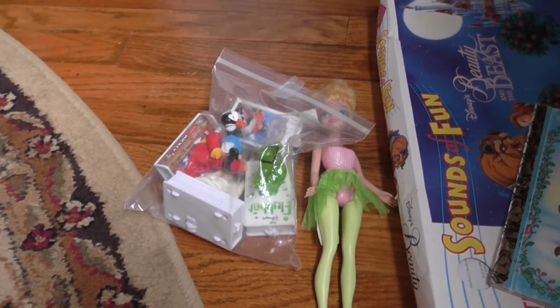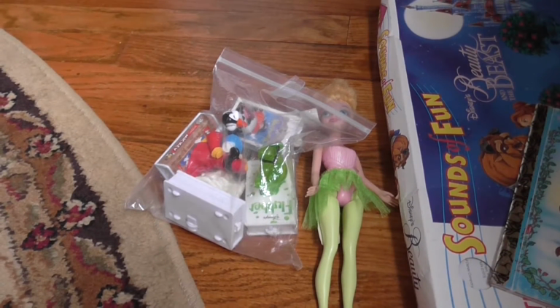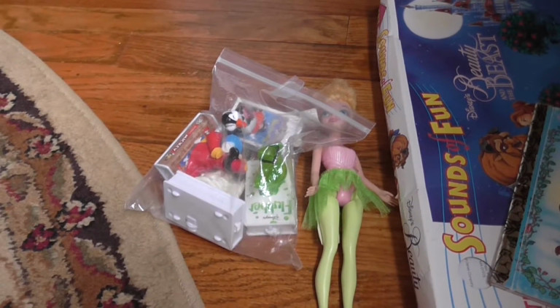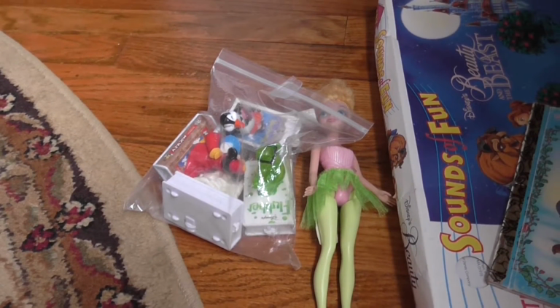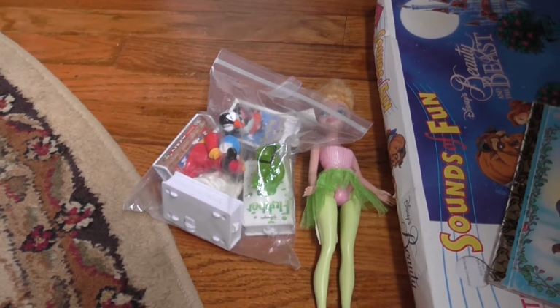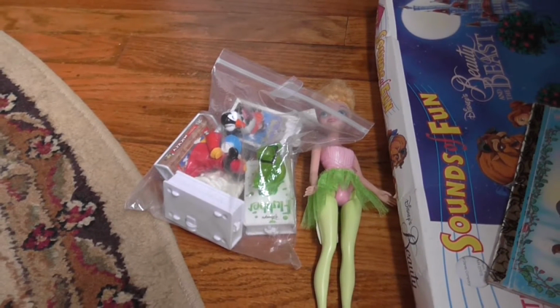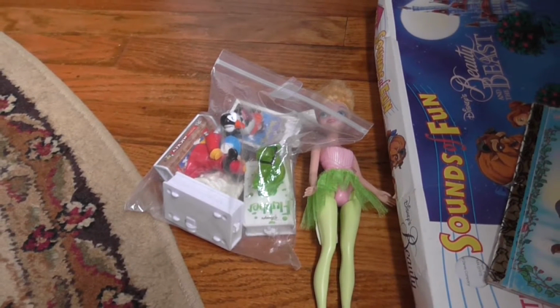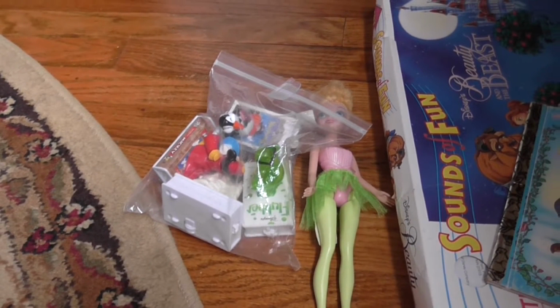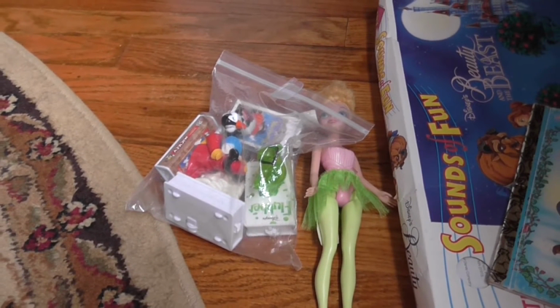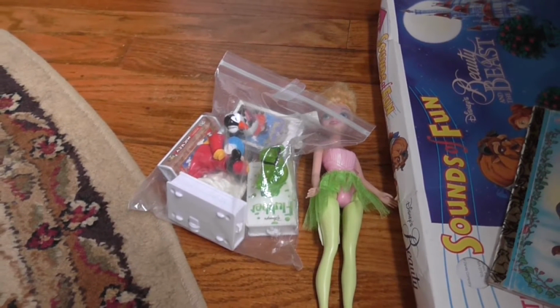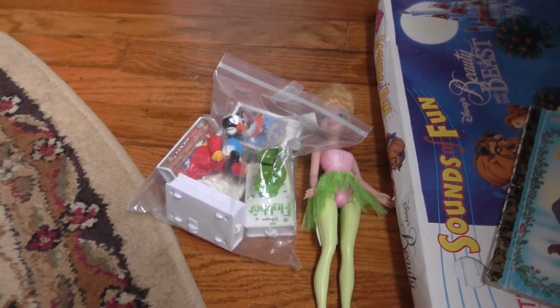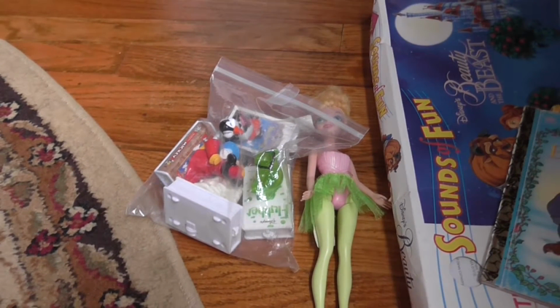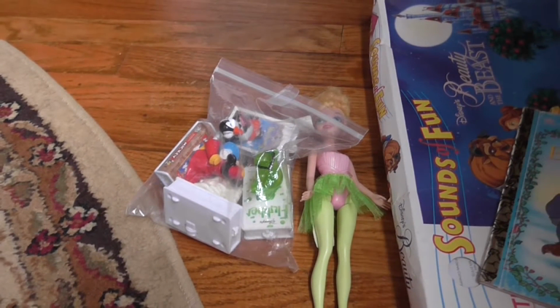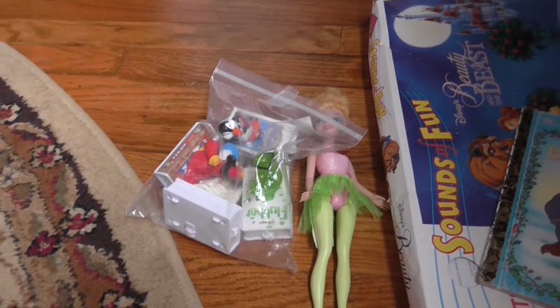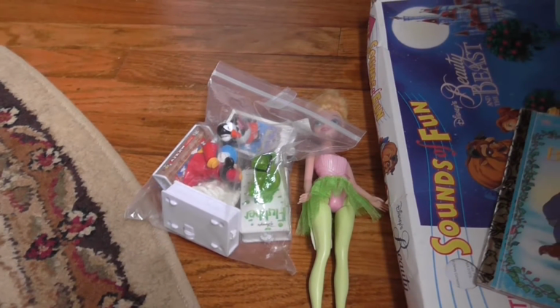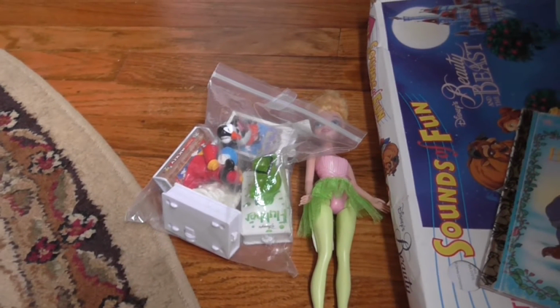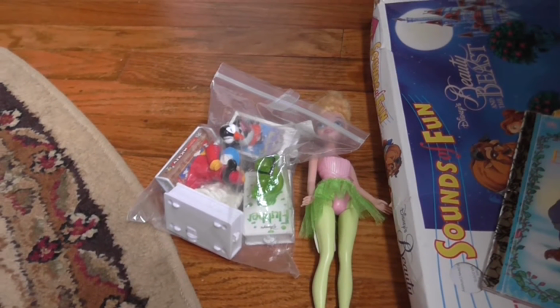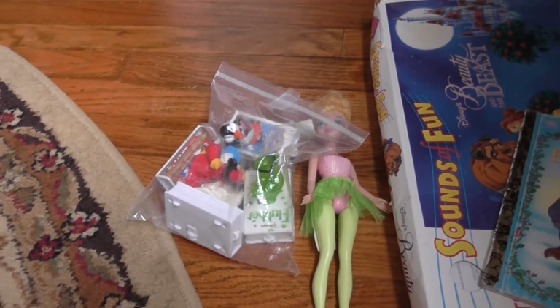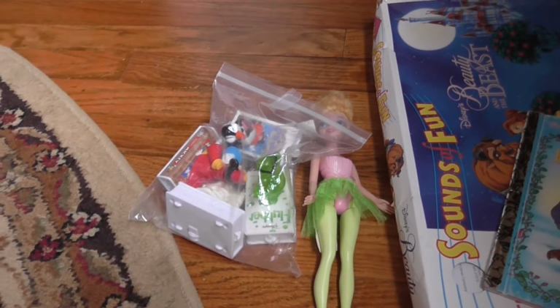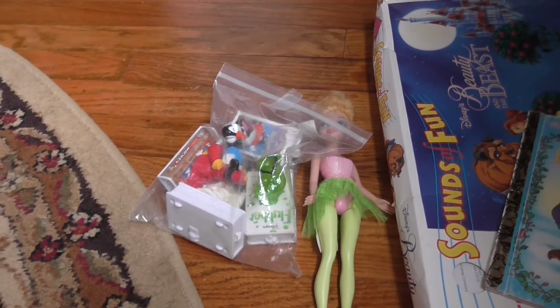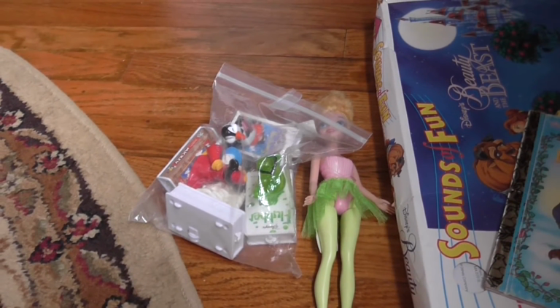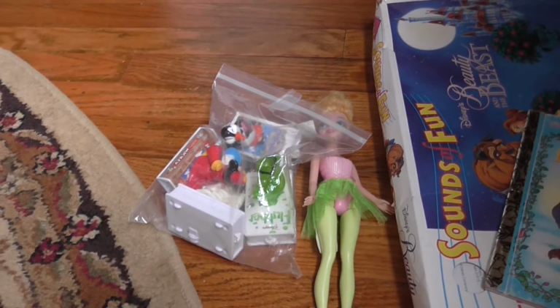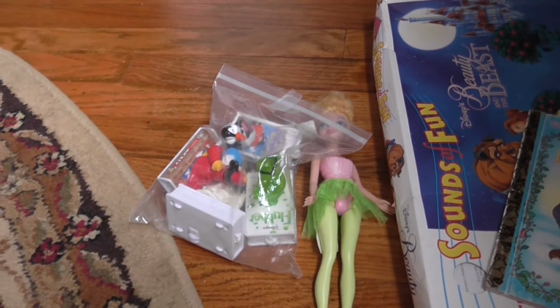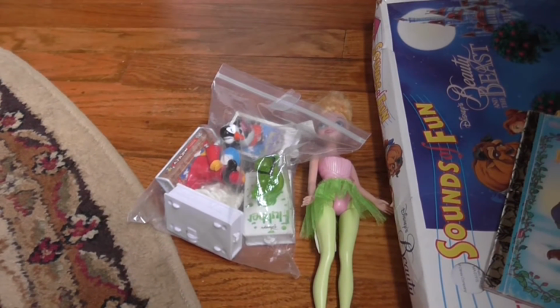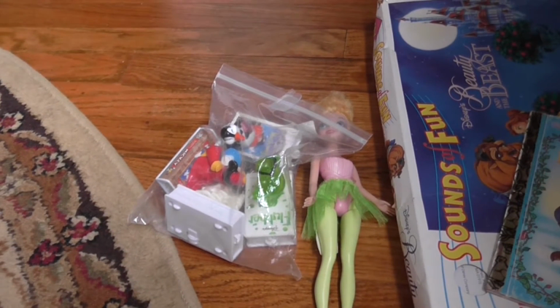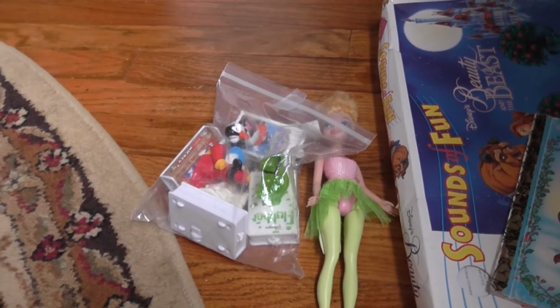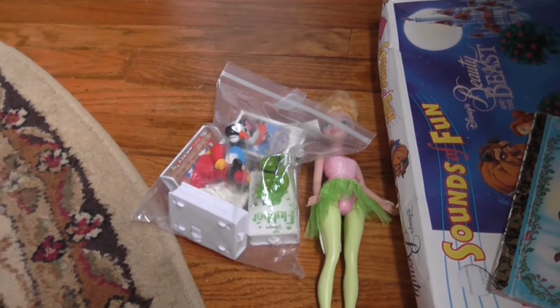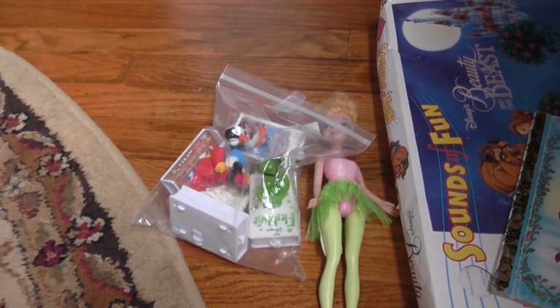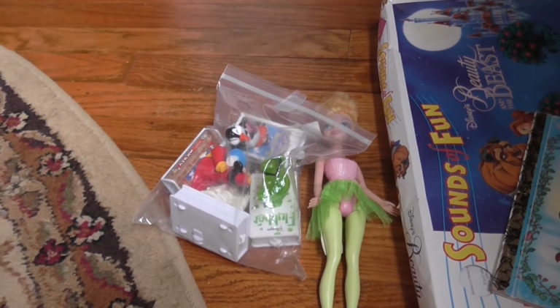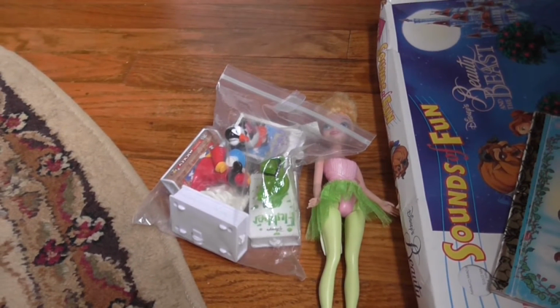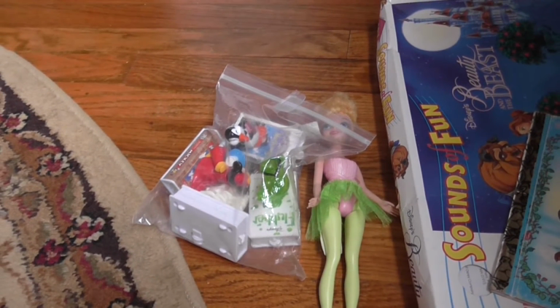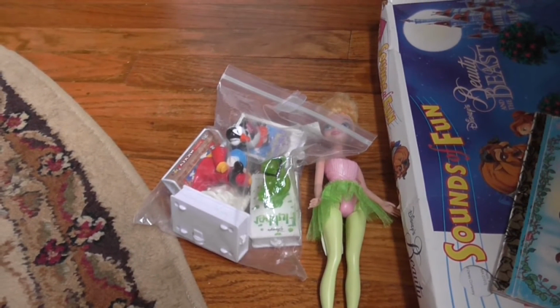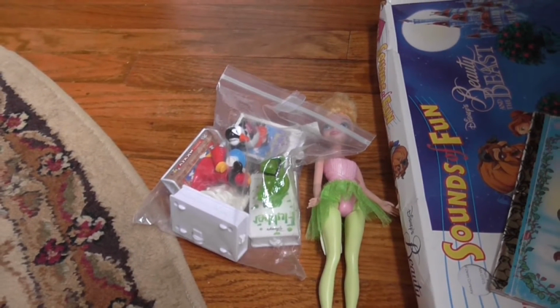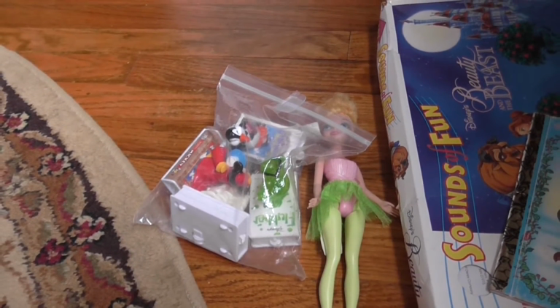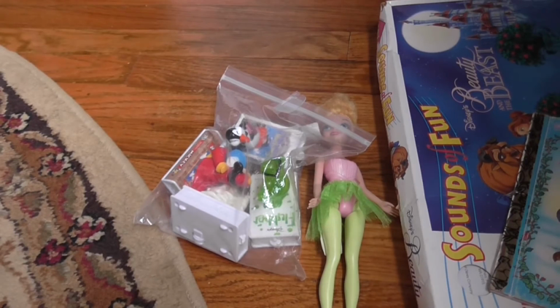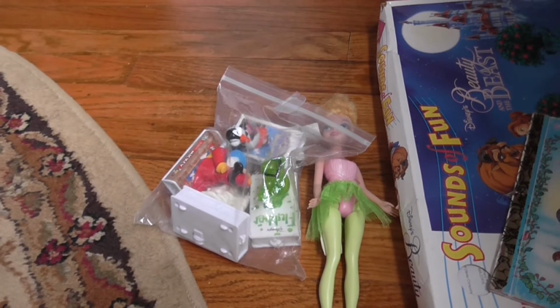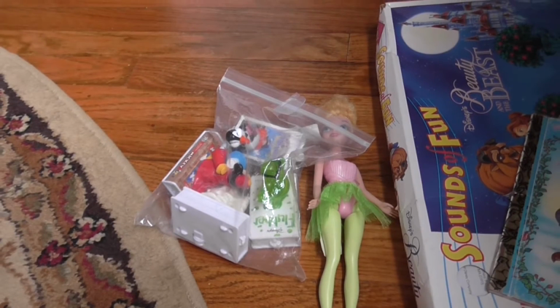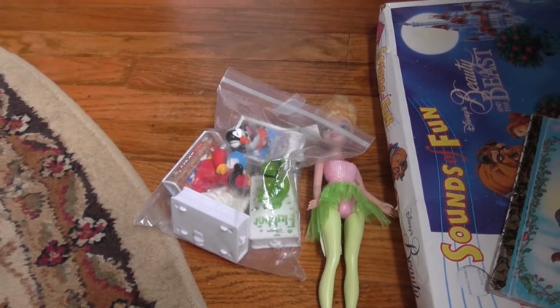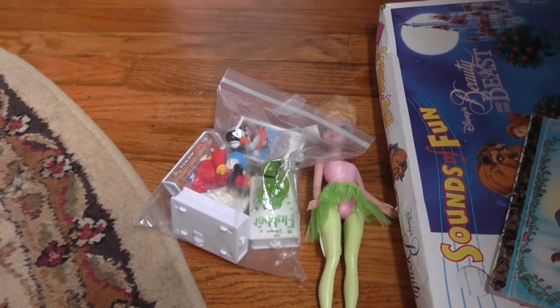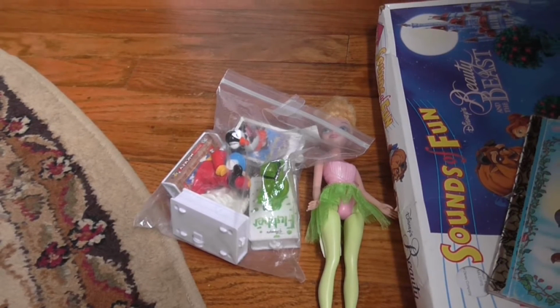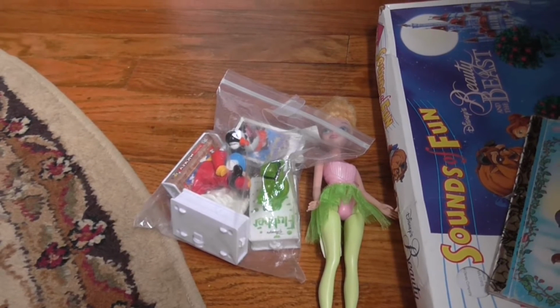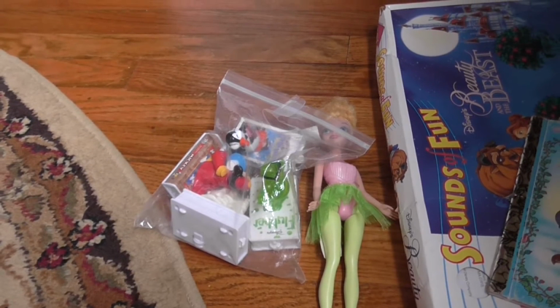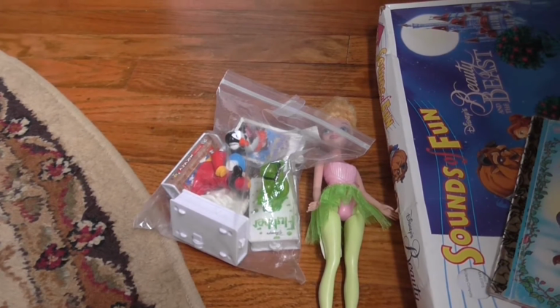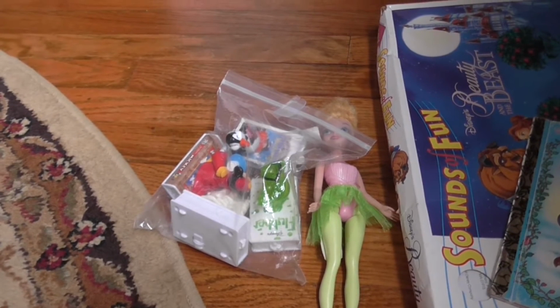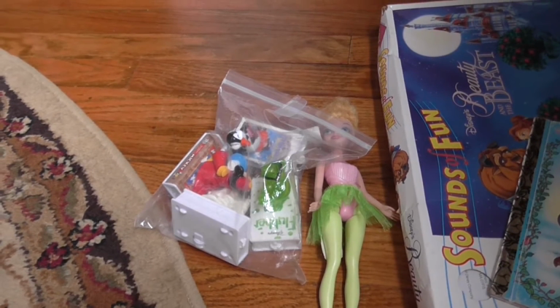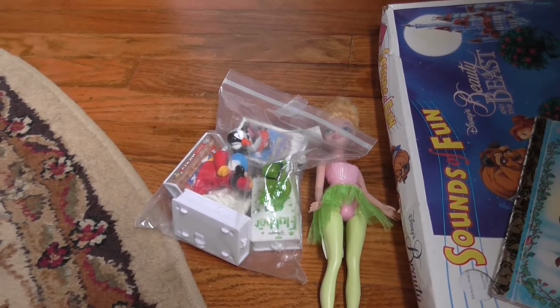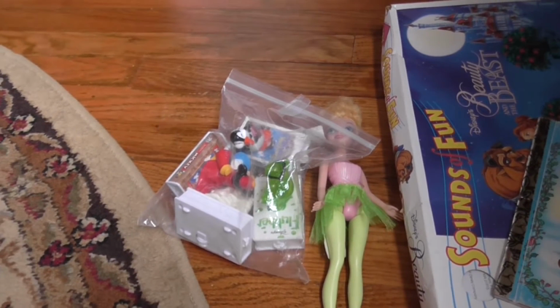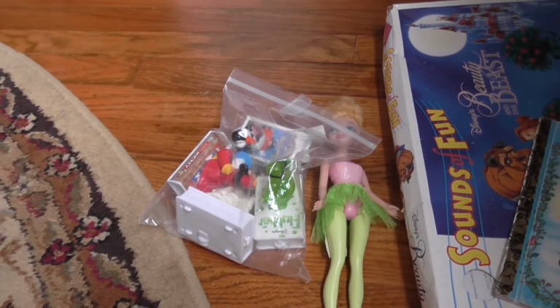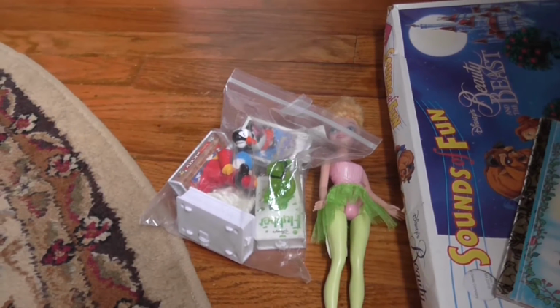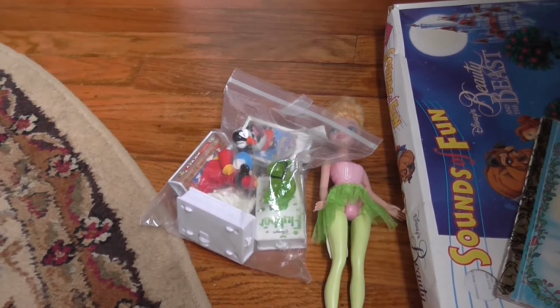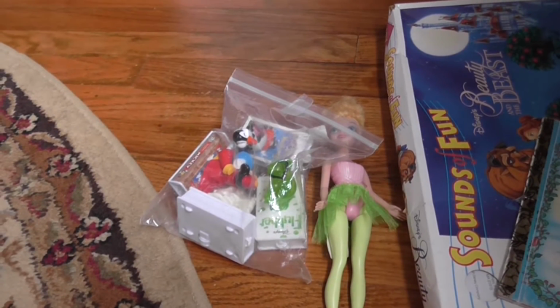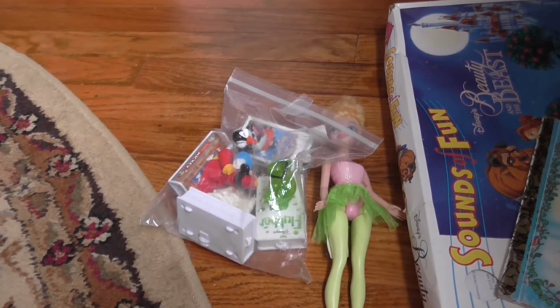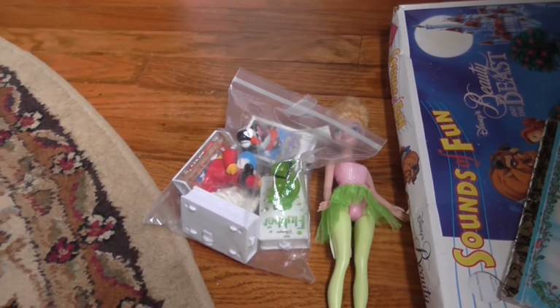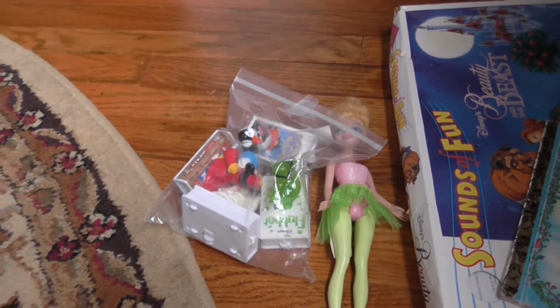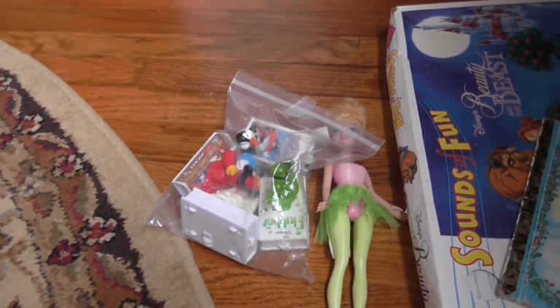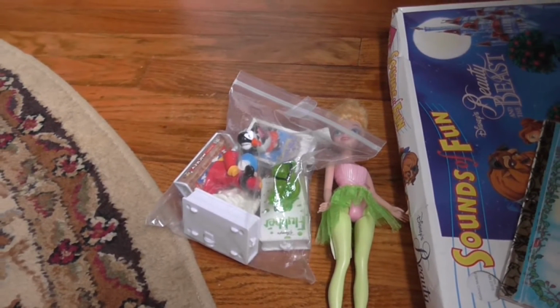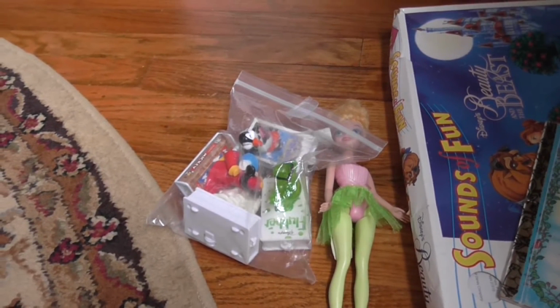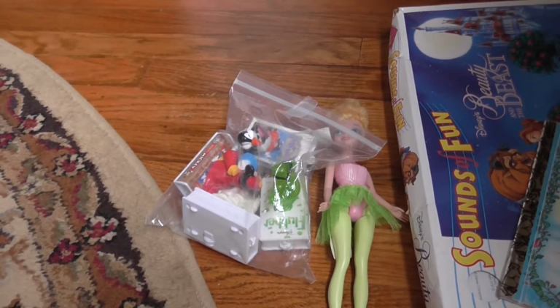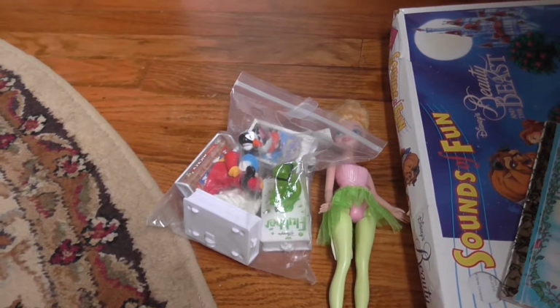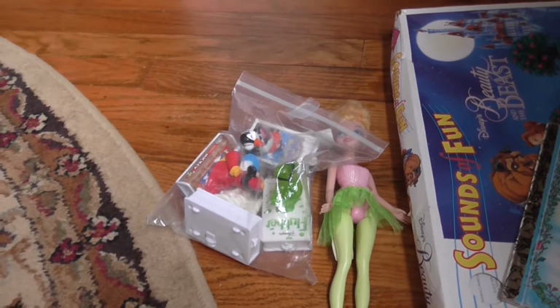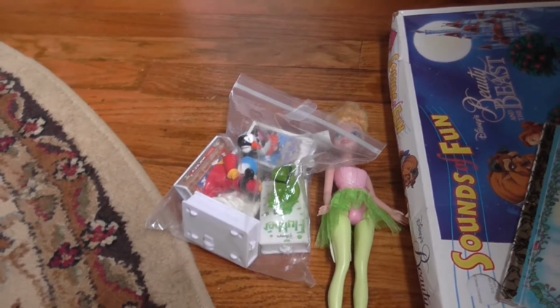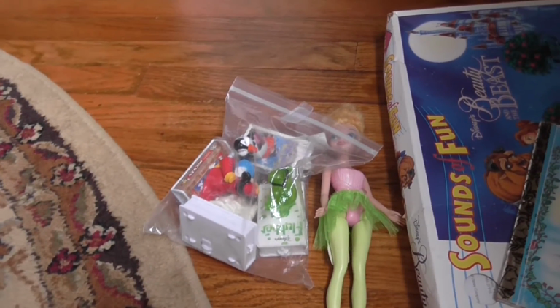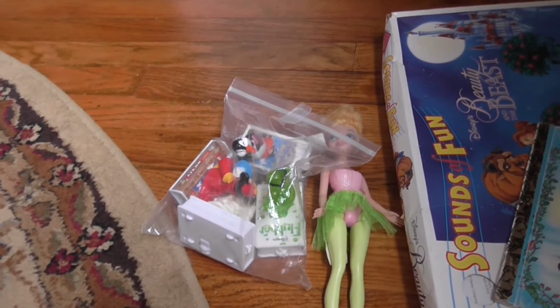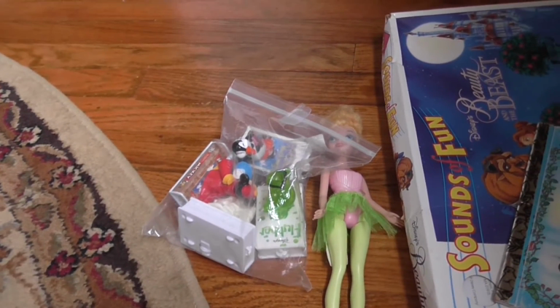Hey everyone, I have a quick thrift store shopping haul for you — some things that I picked up at the thrift store.